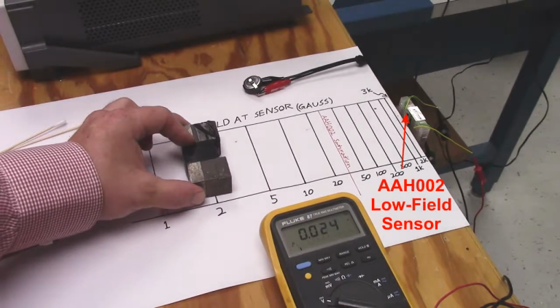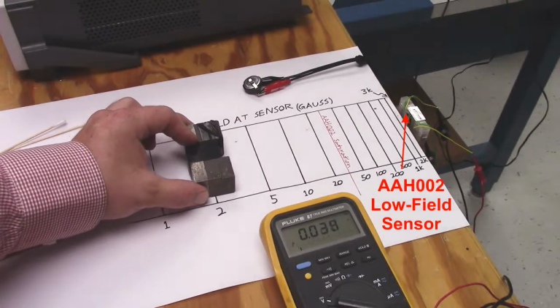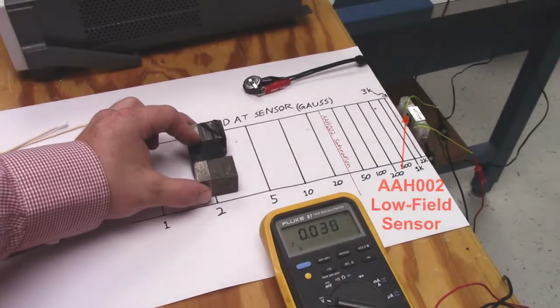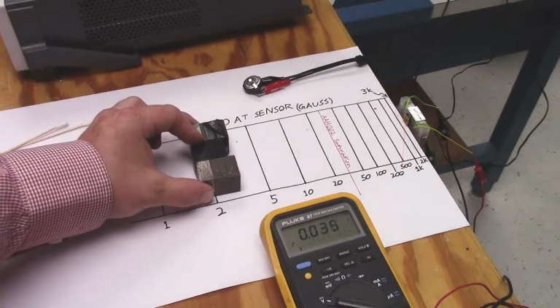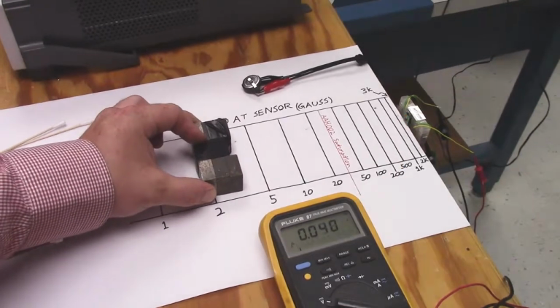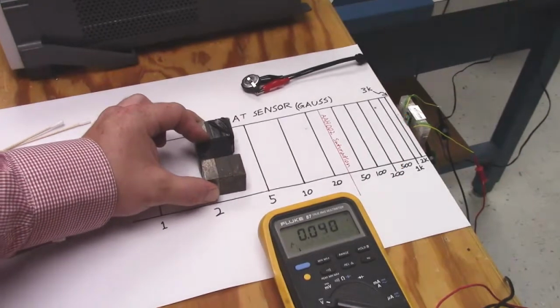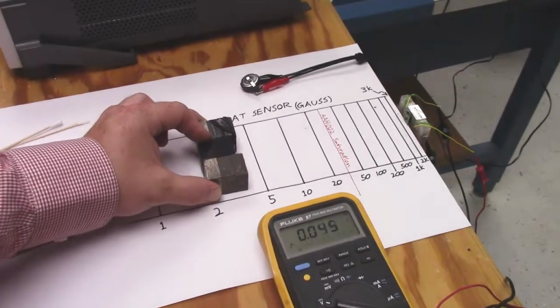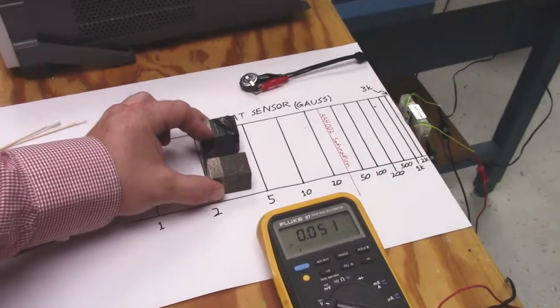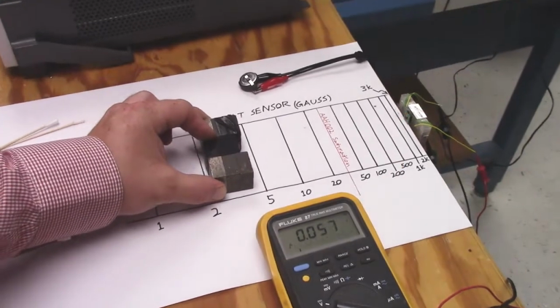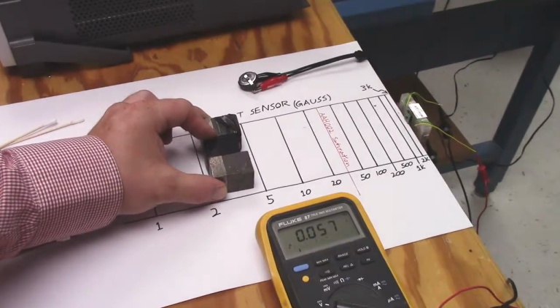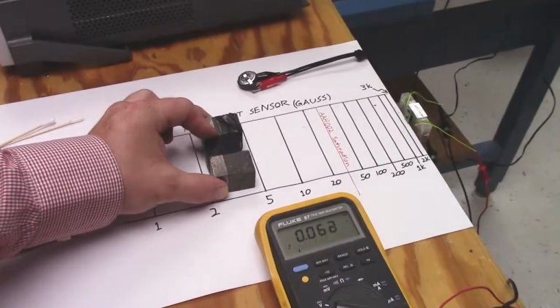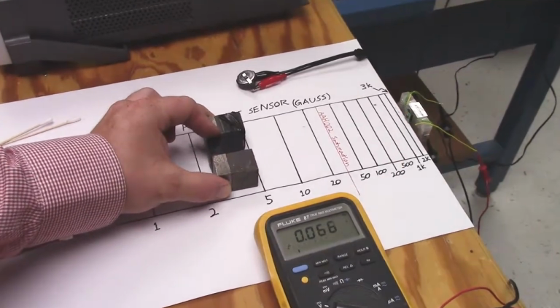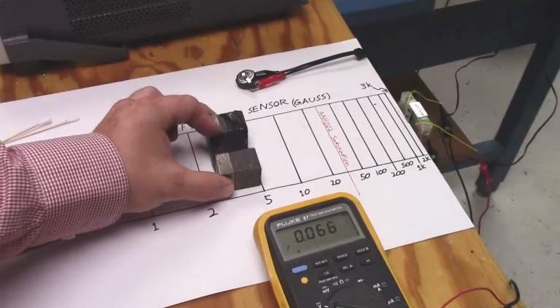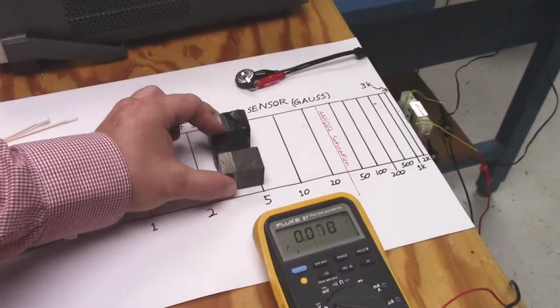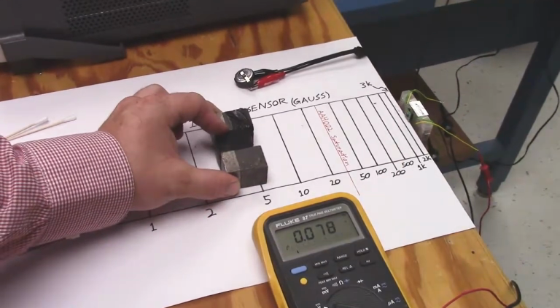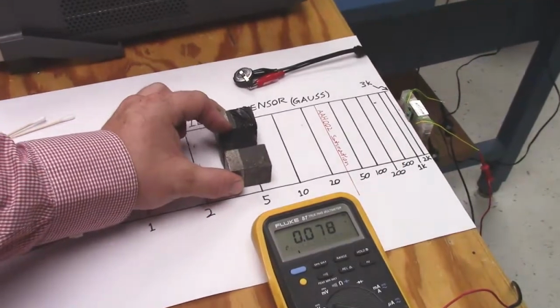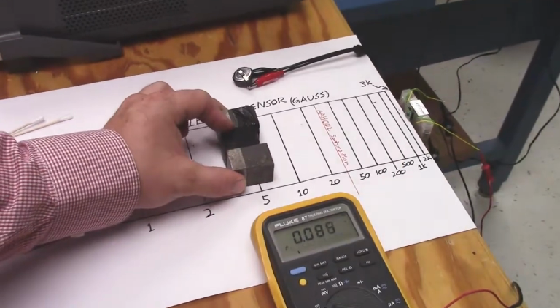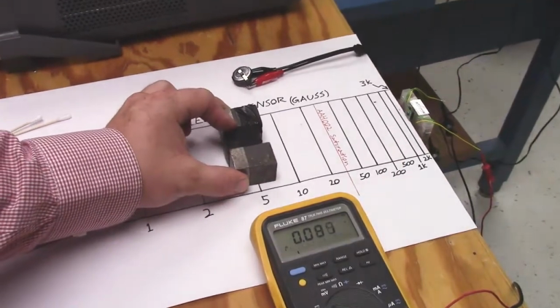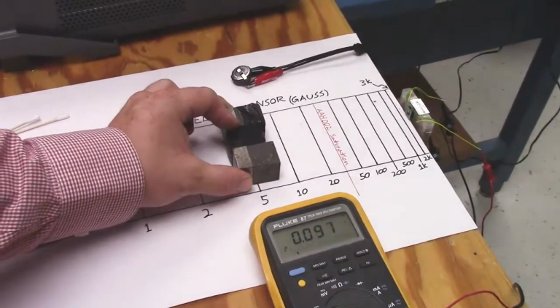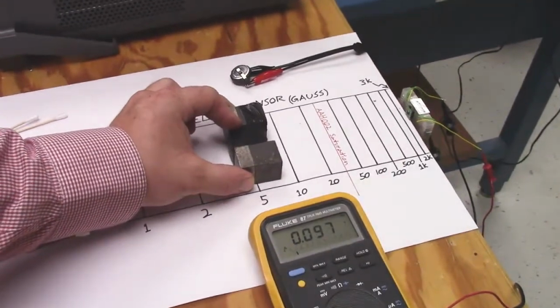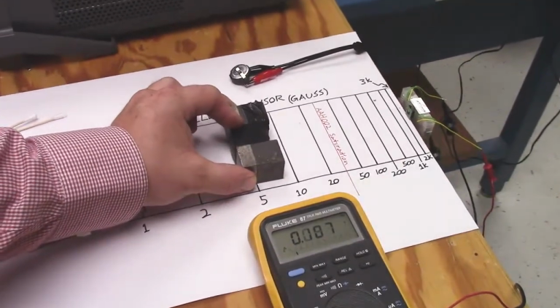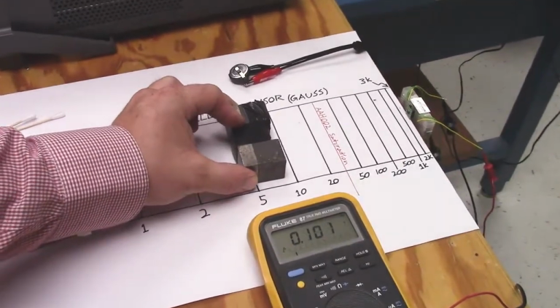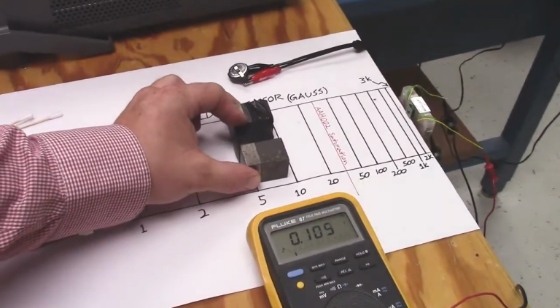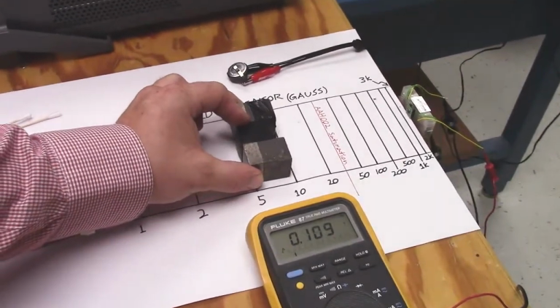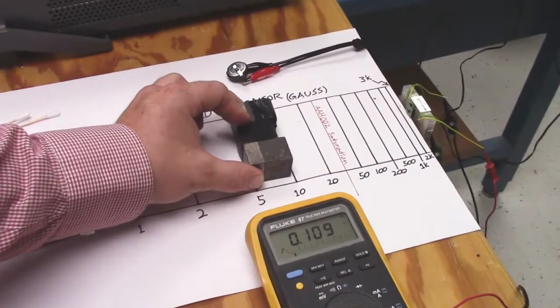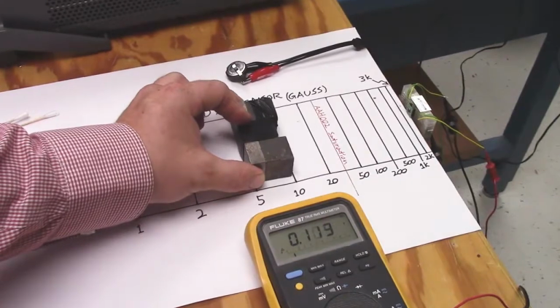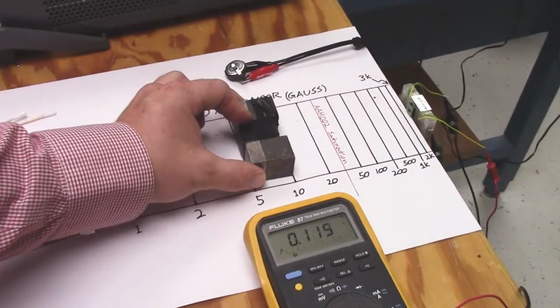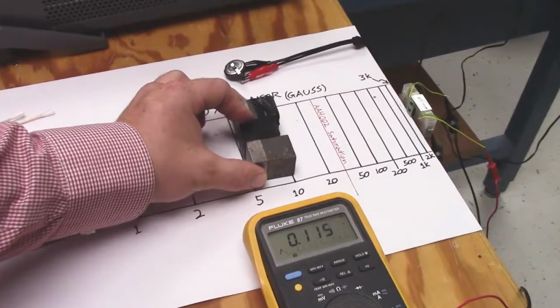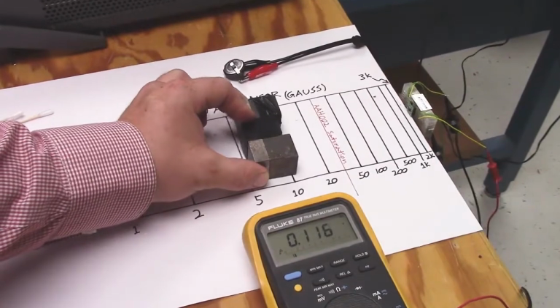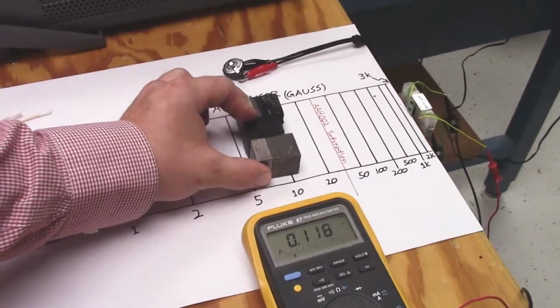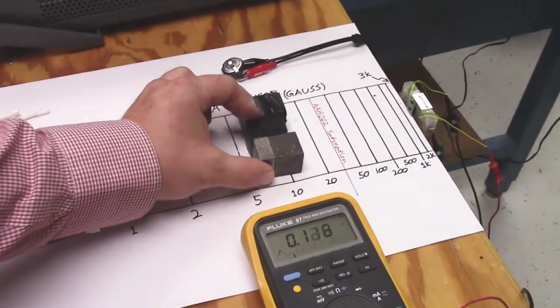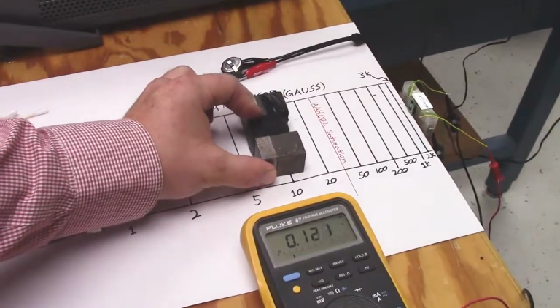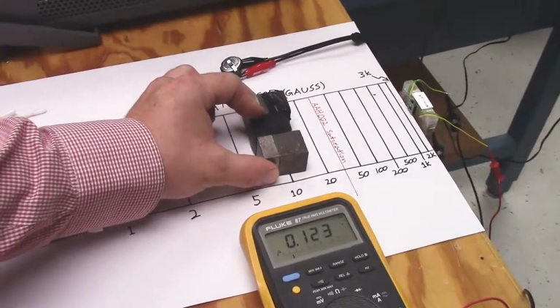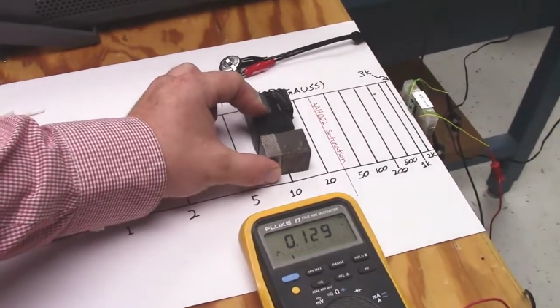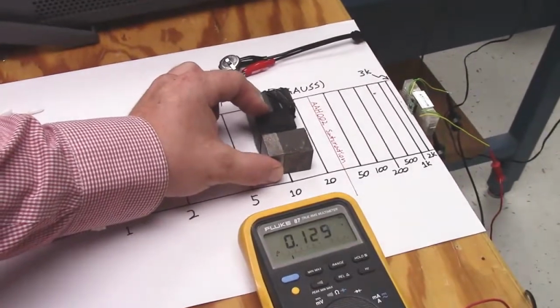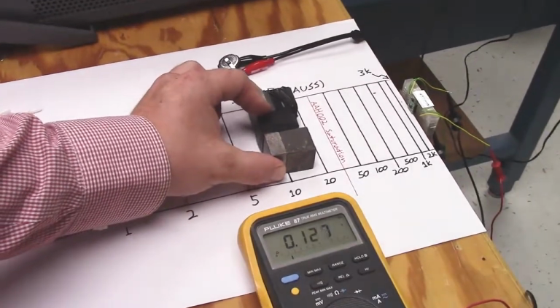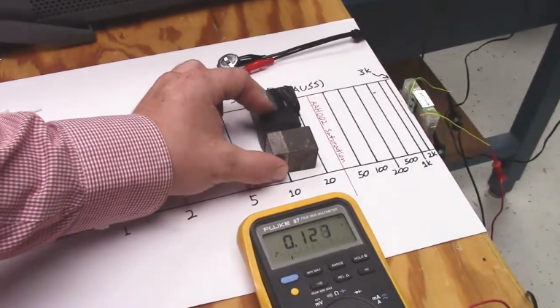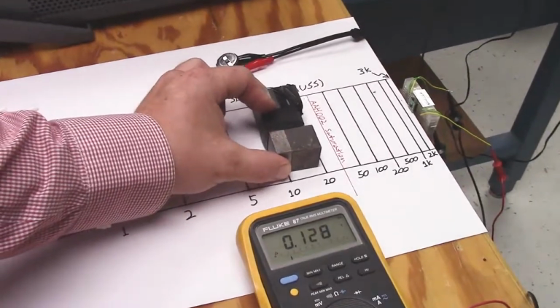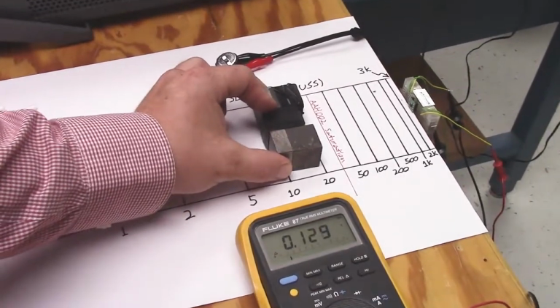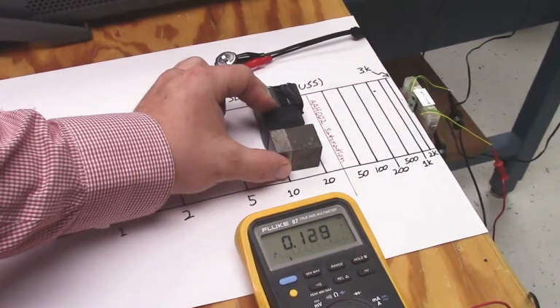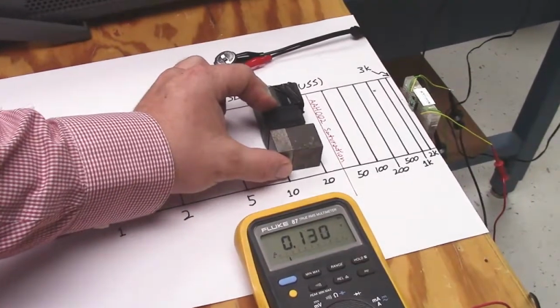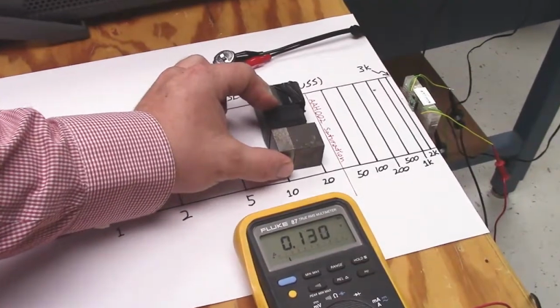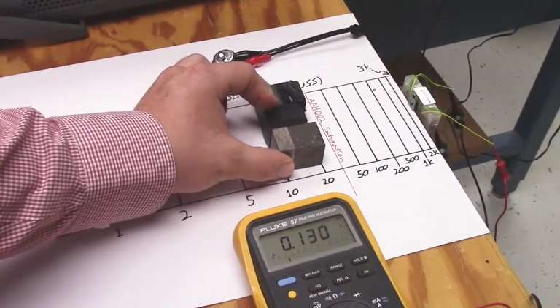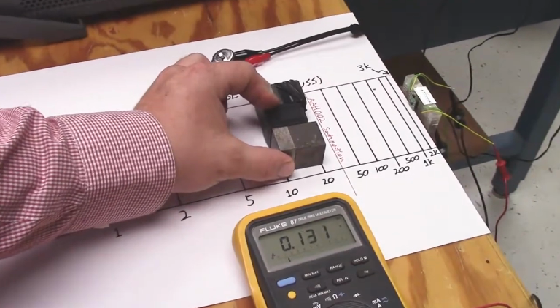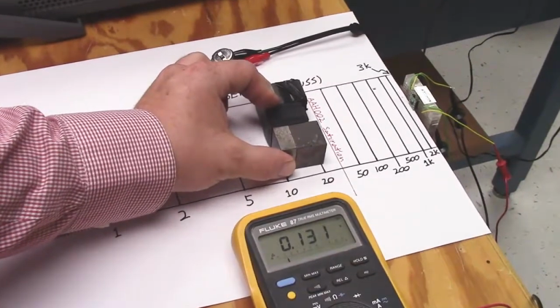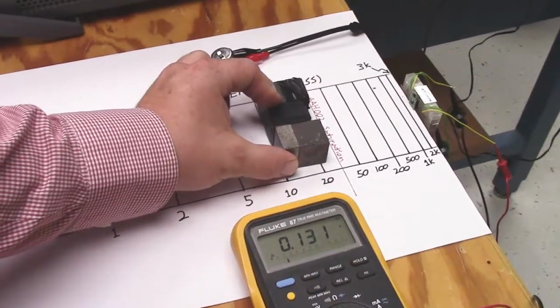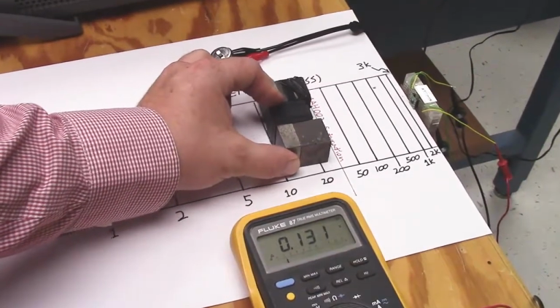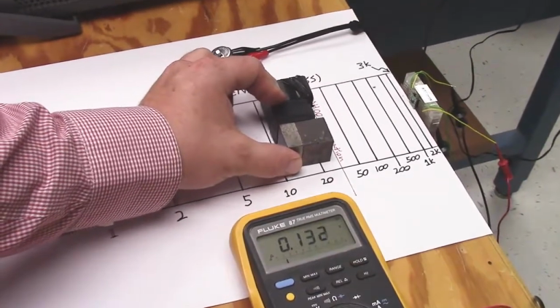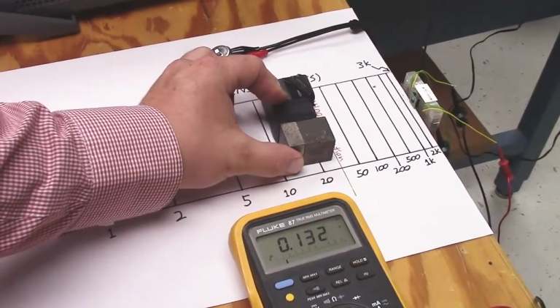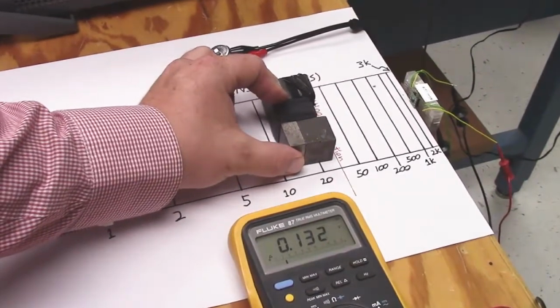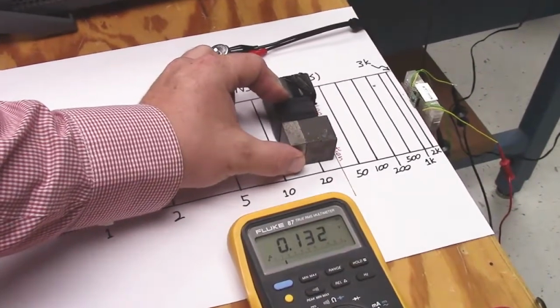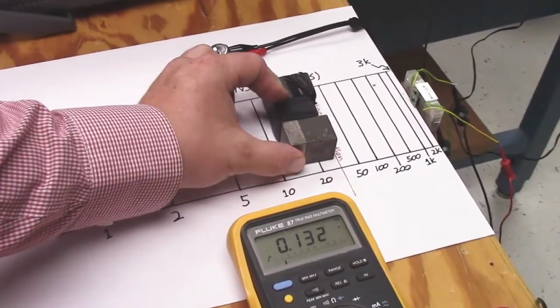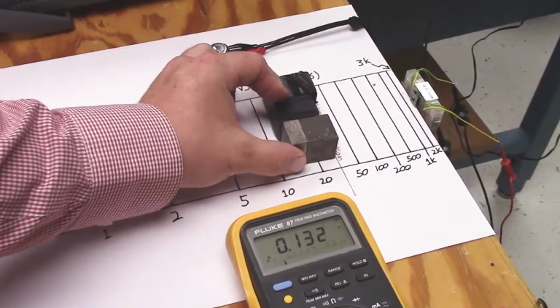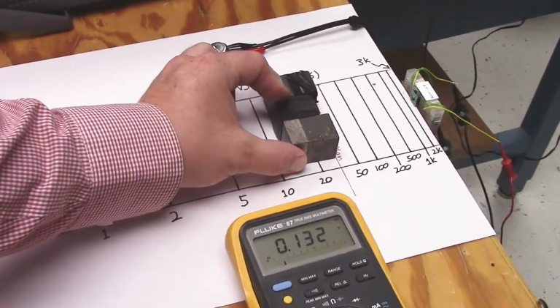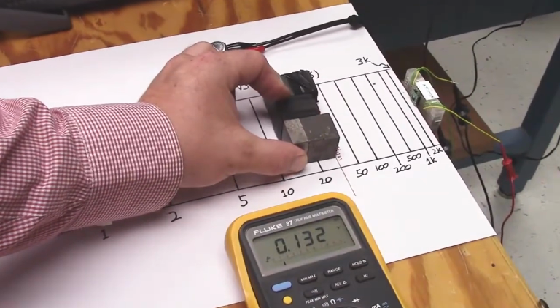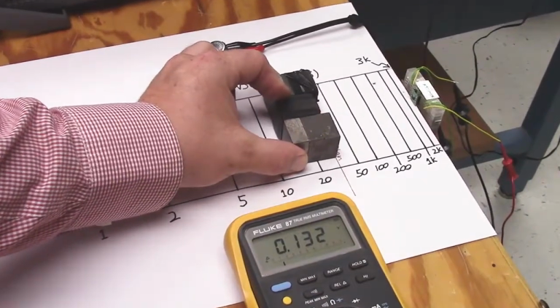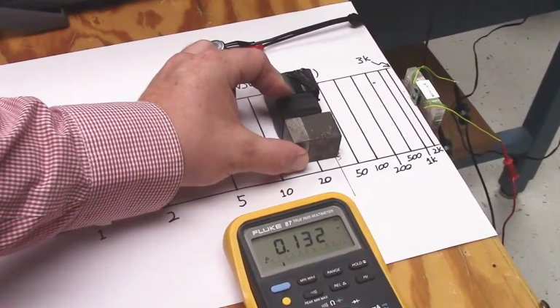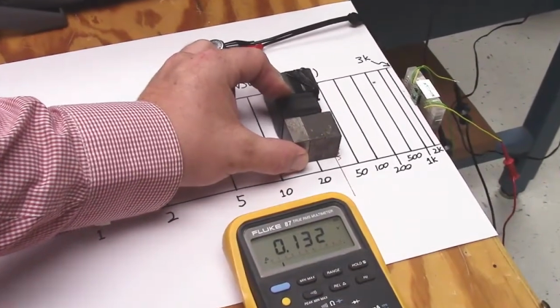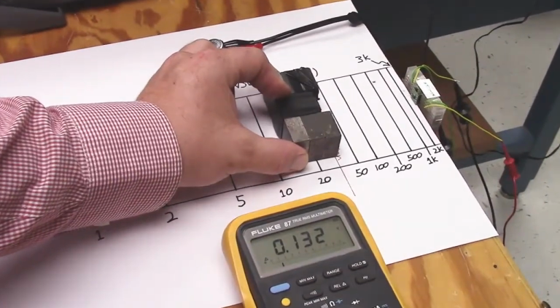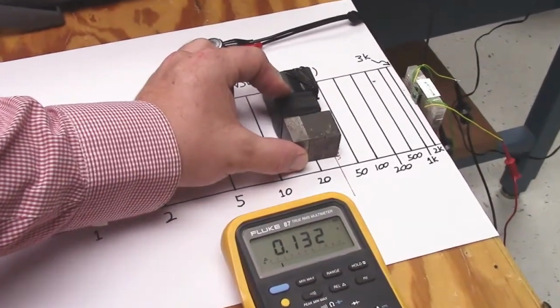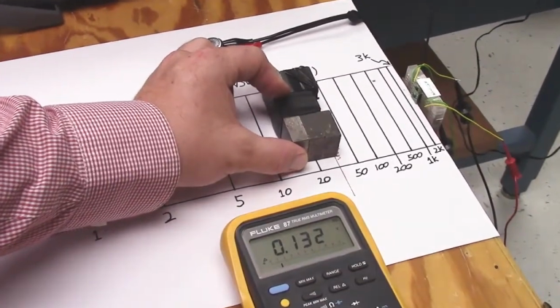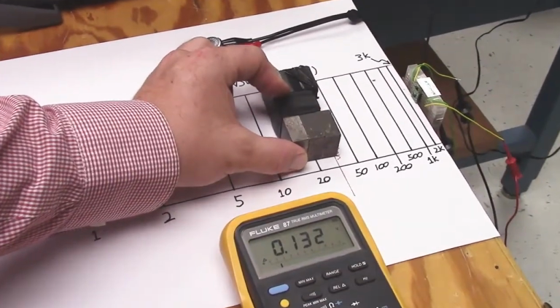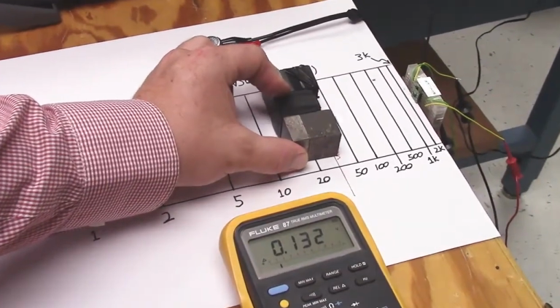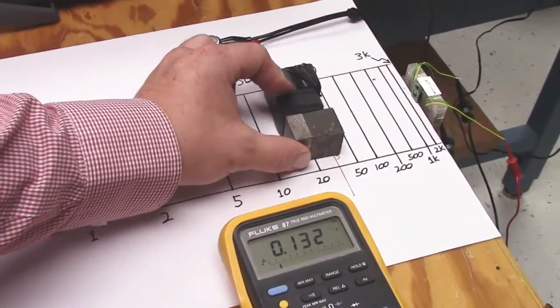The output increases with field, and about here it saturates.